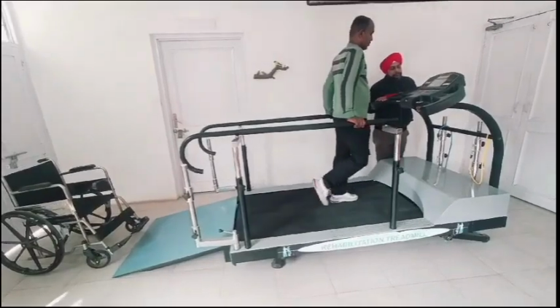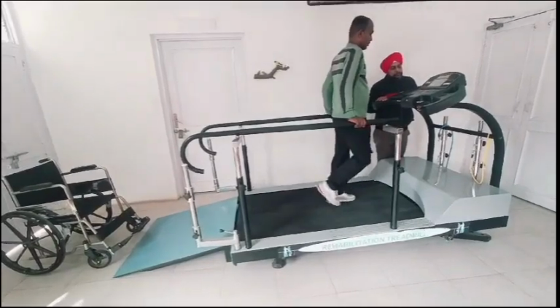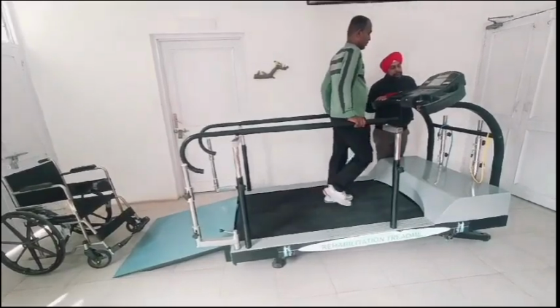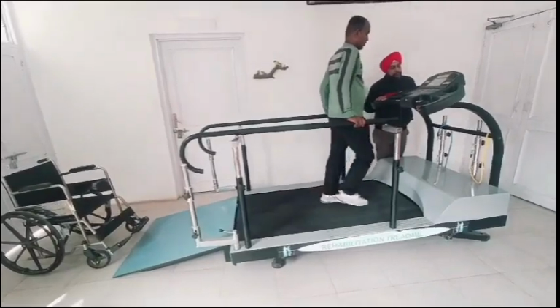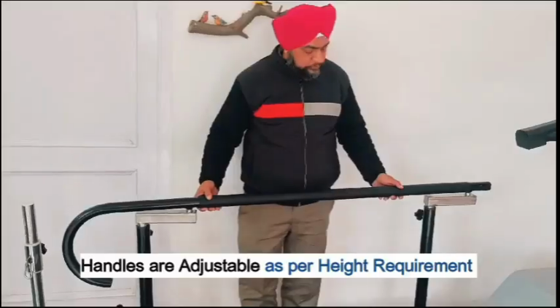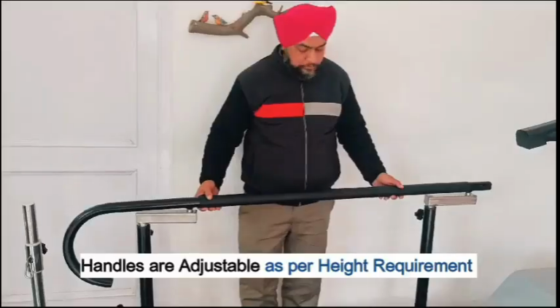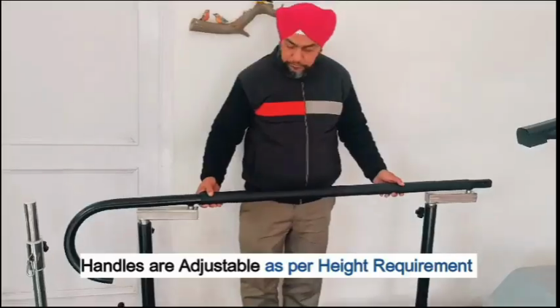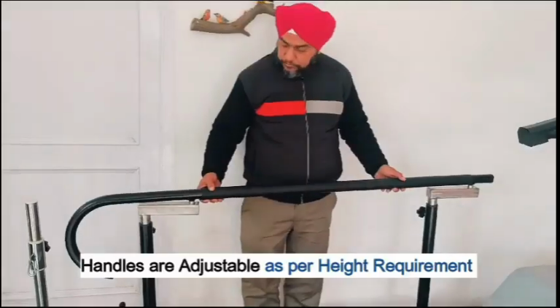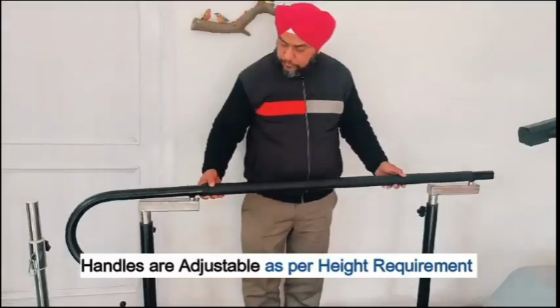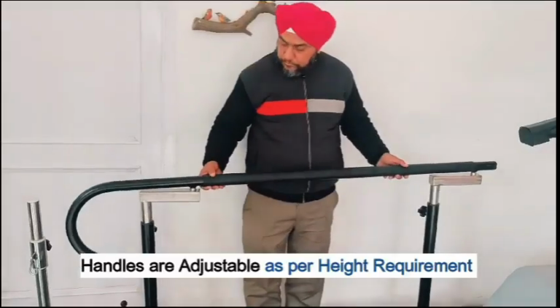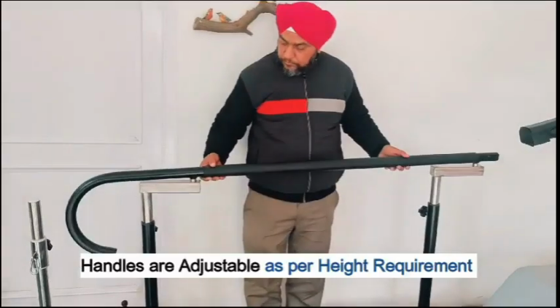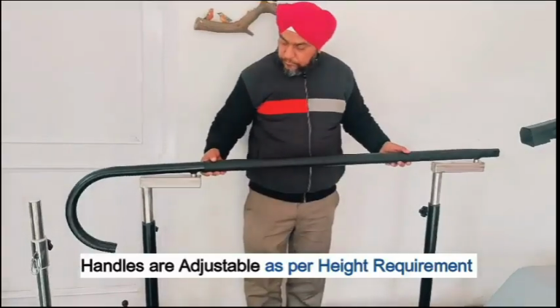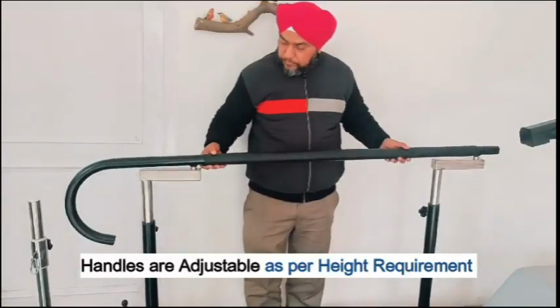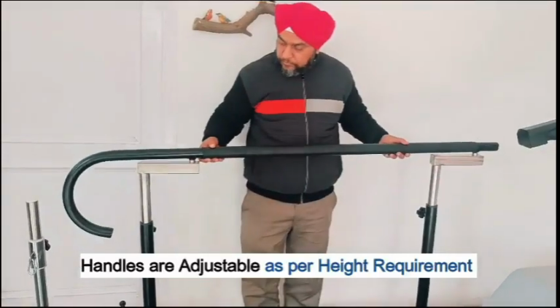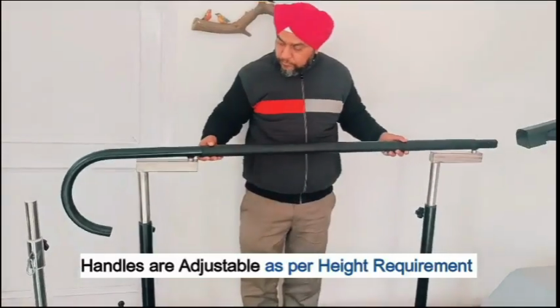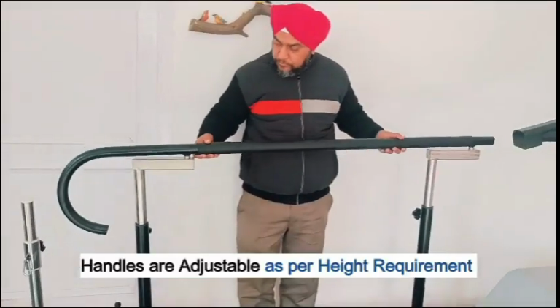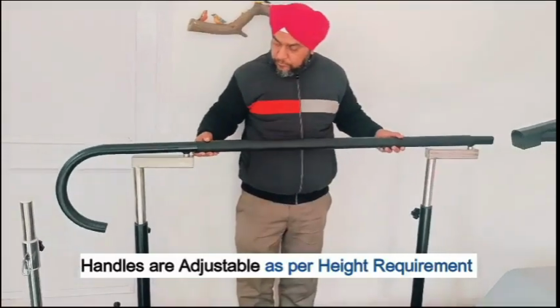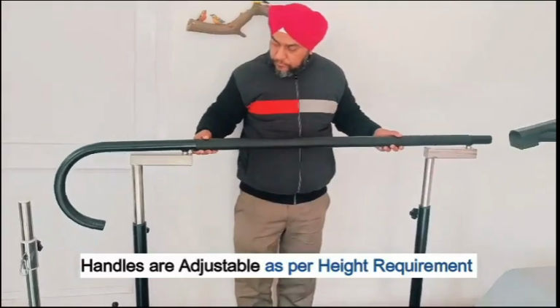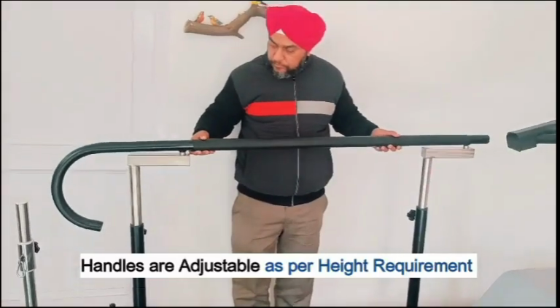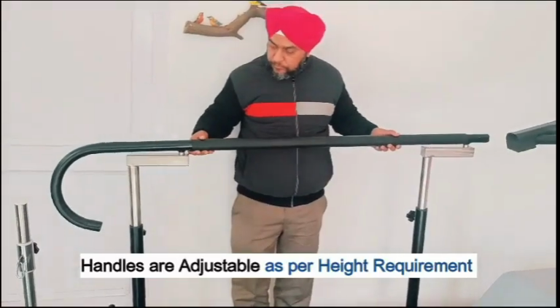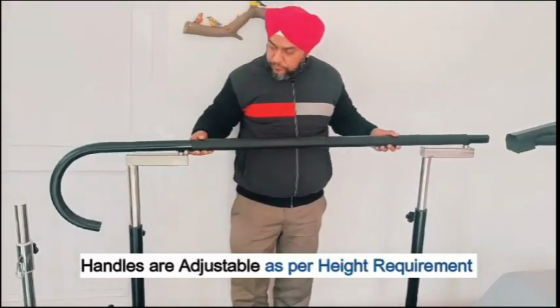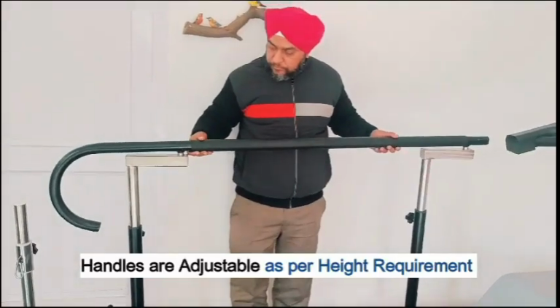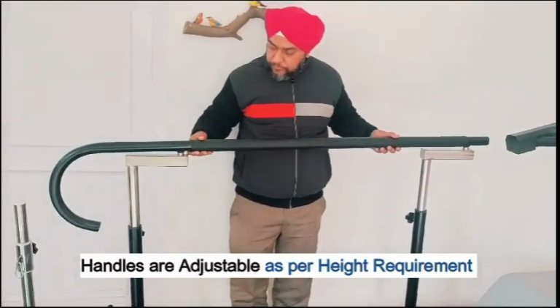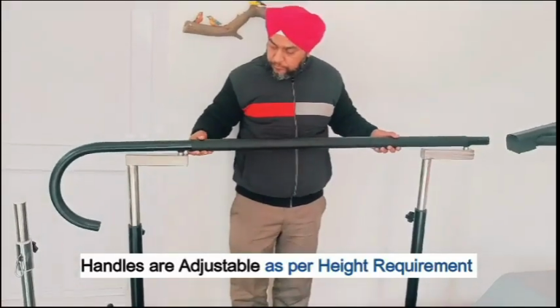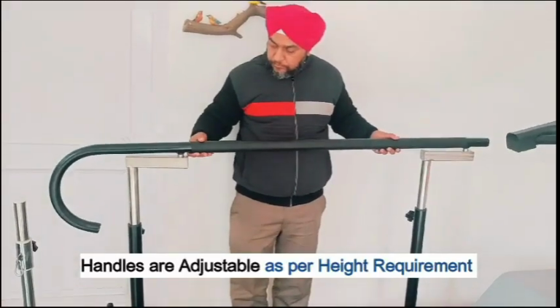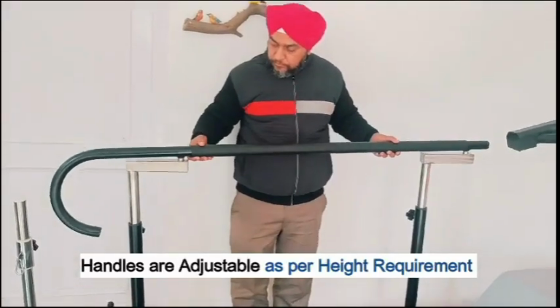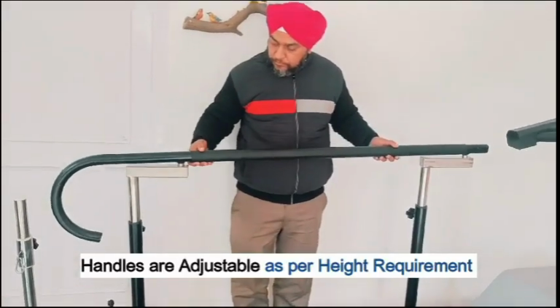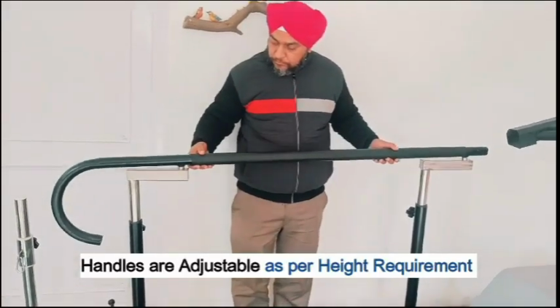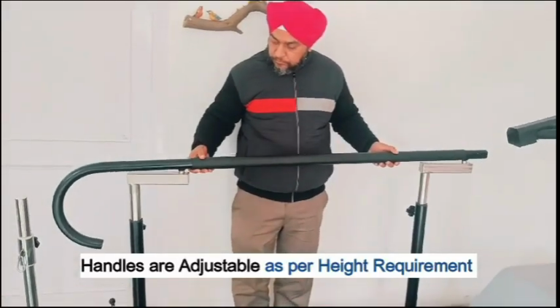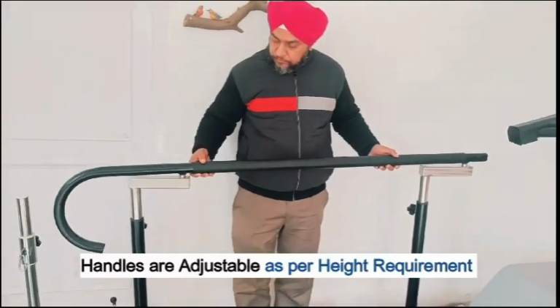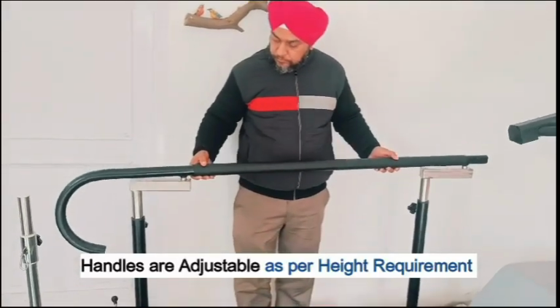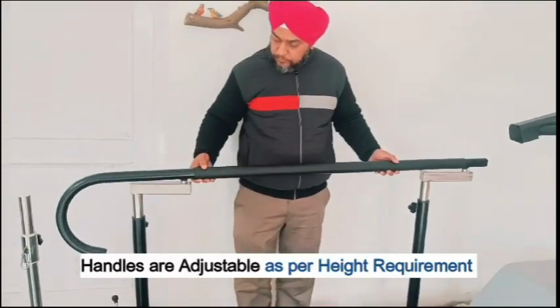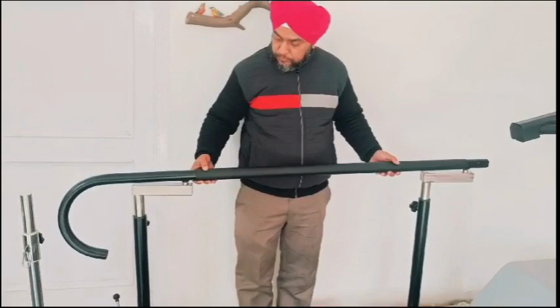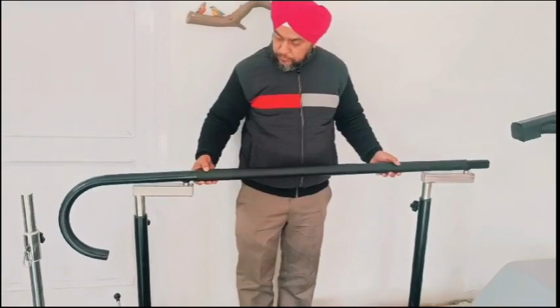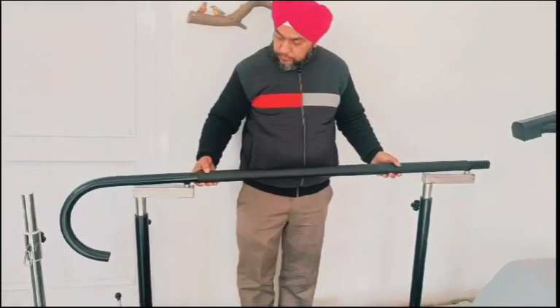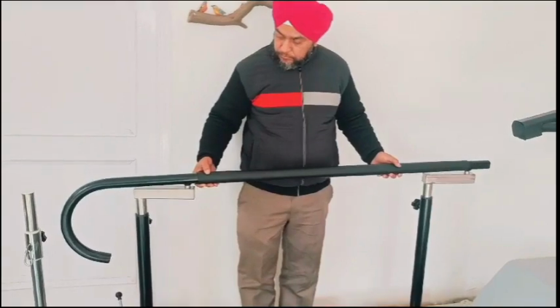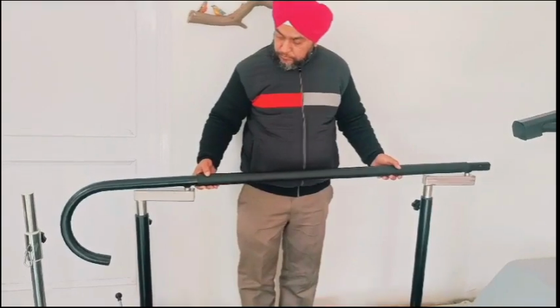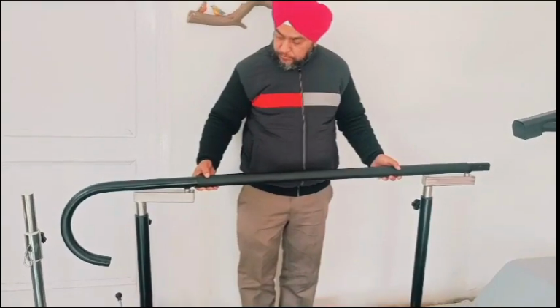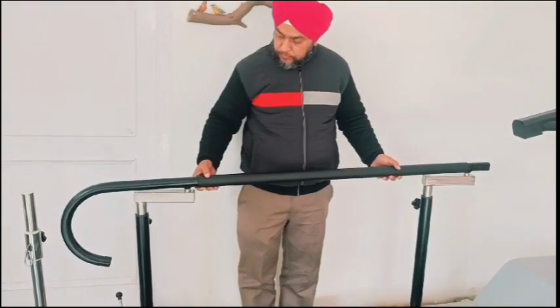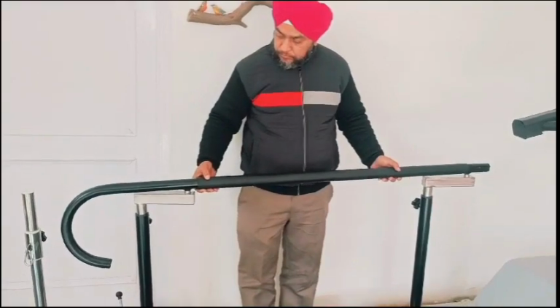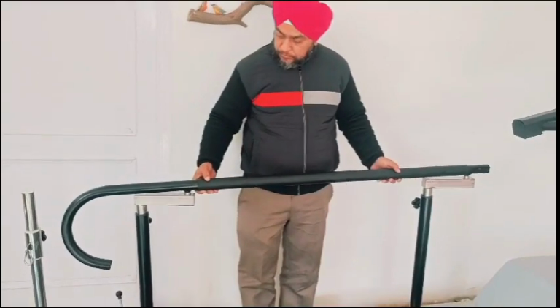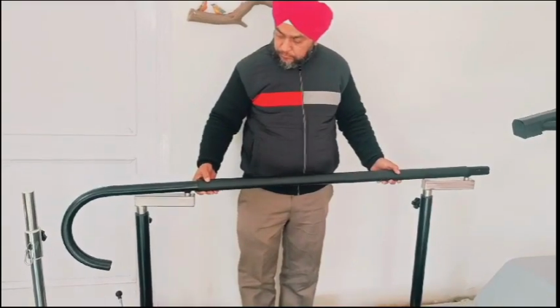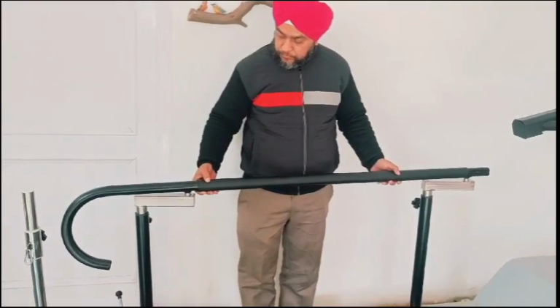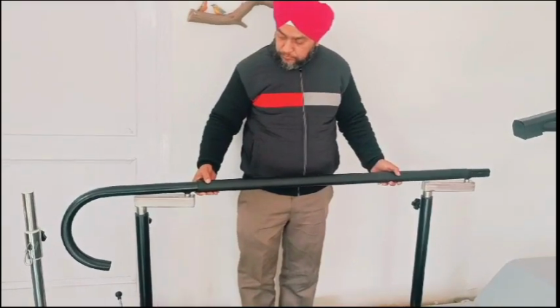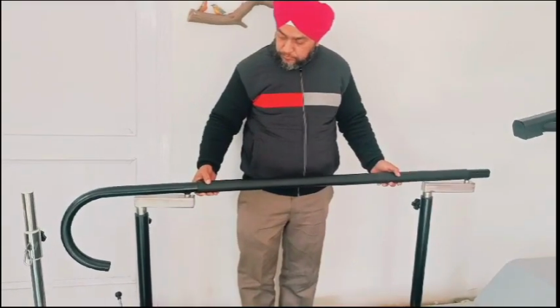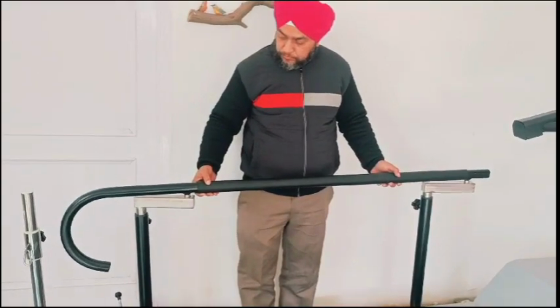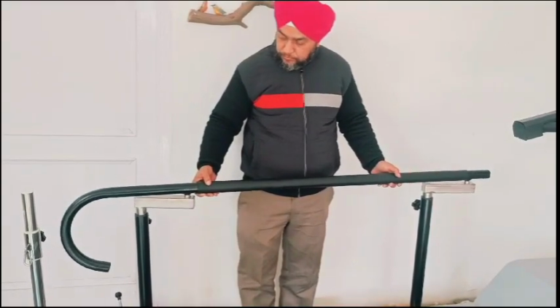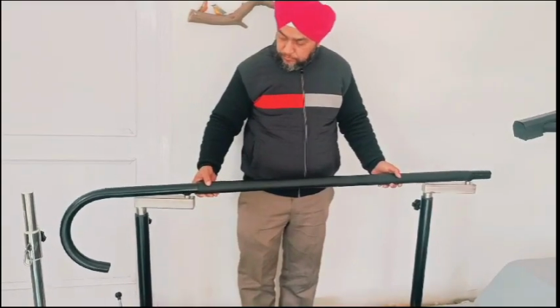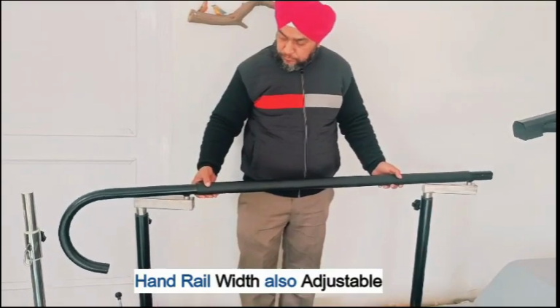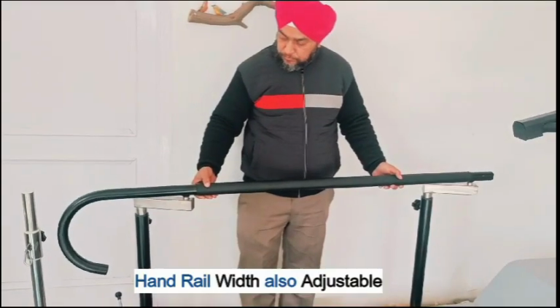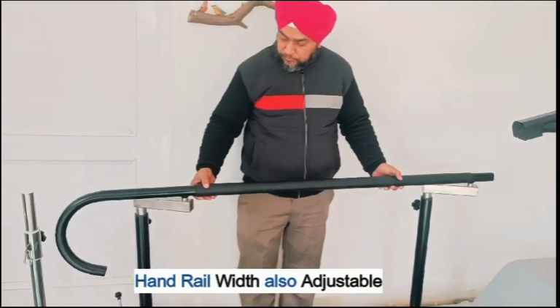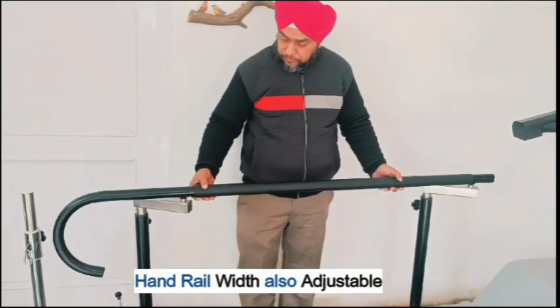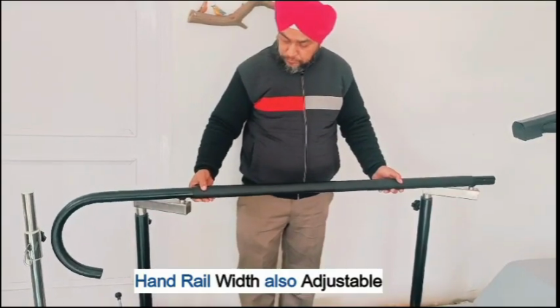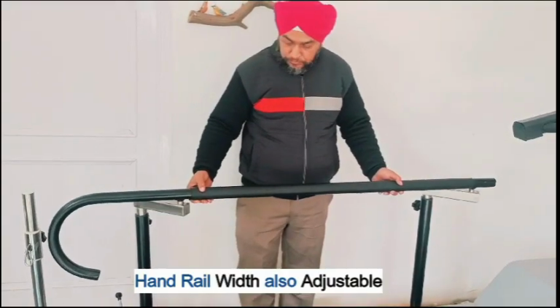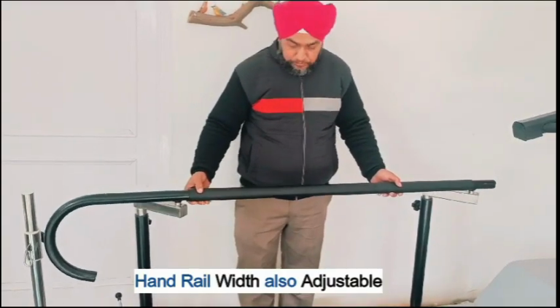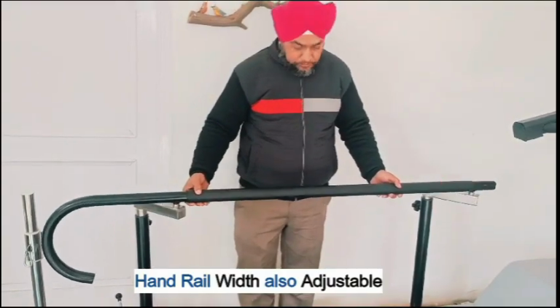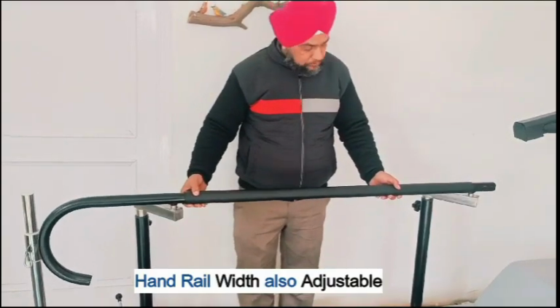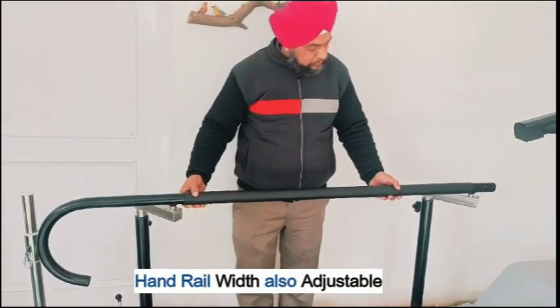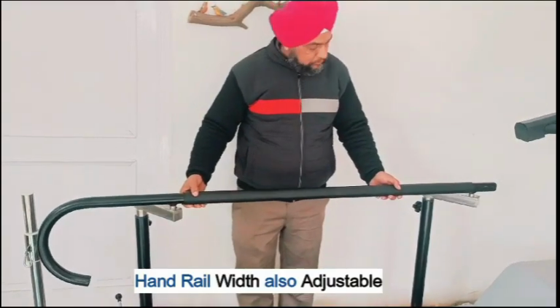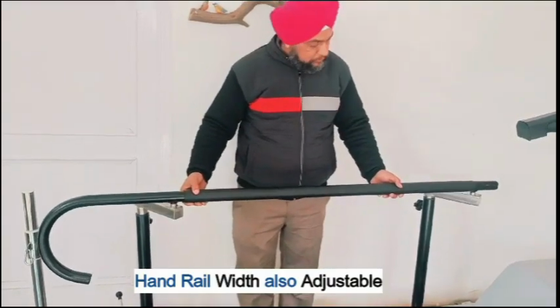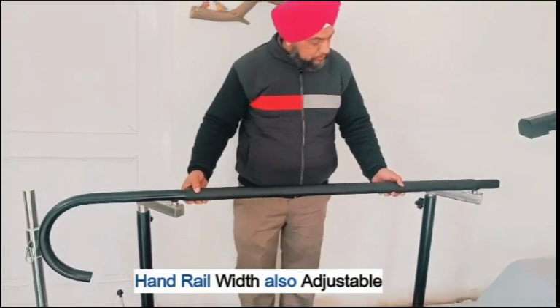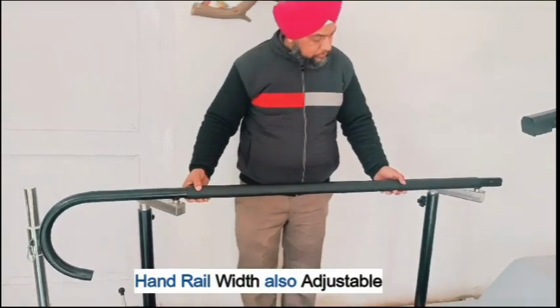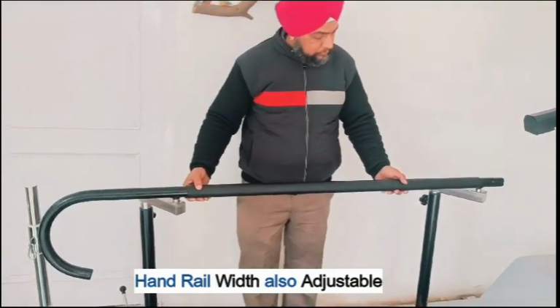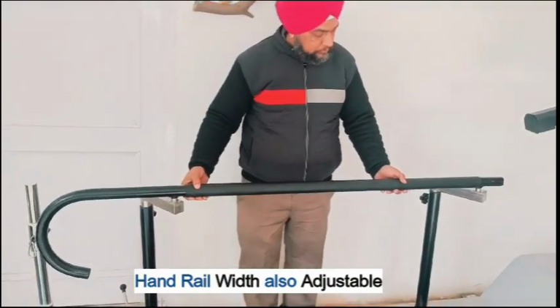Handles are adjustable as per the patient's height requirement. Handrail width is also adjustable to accommodate different users.